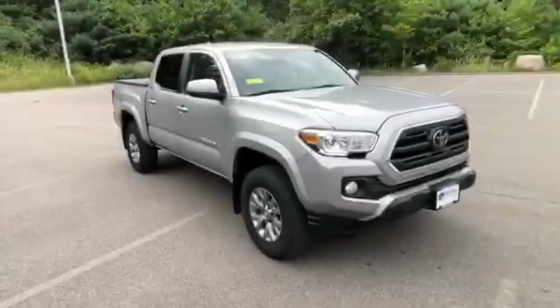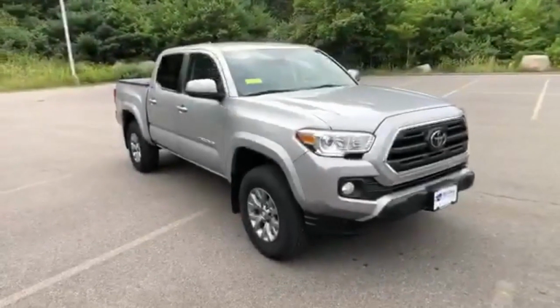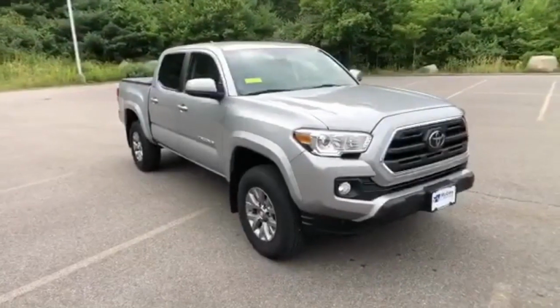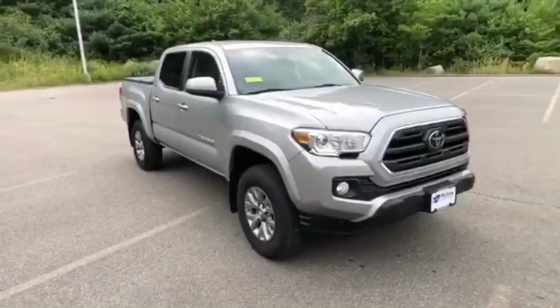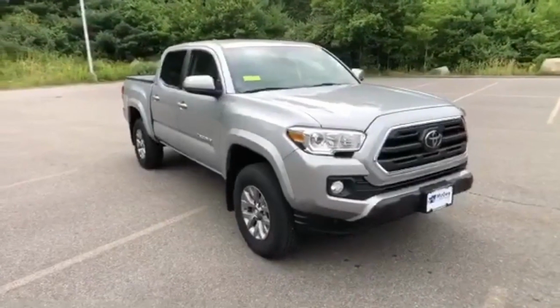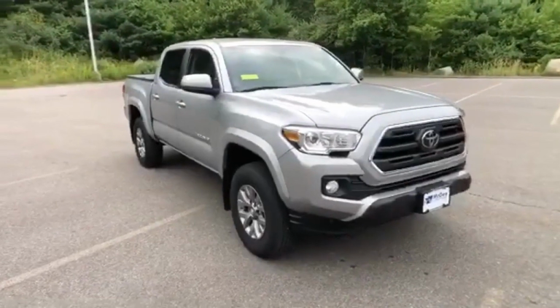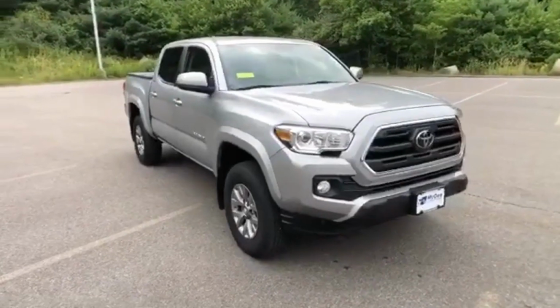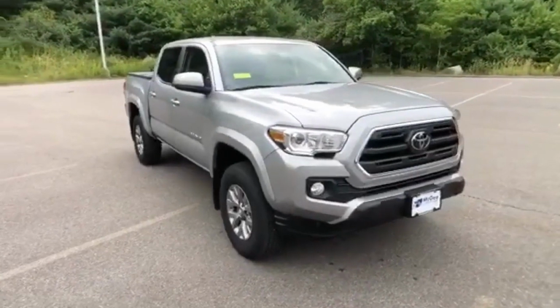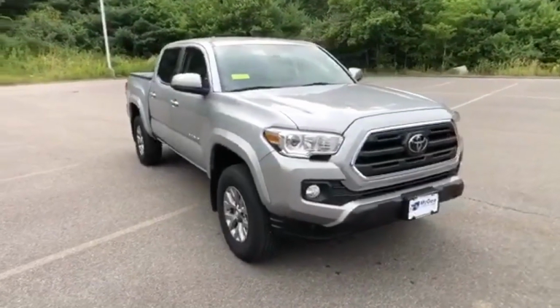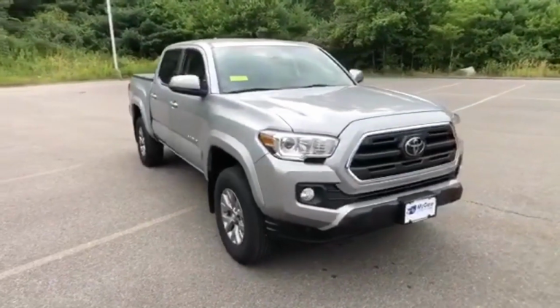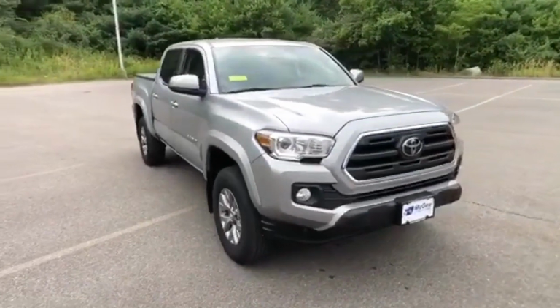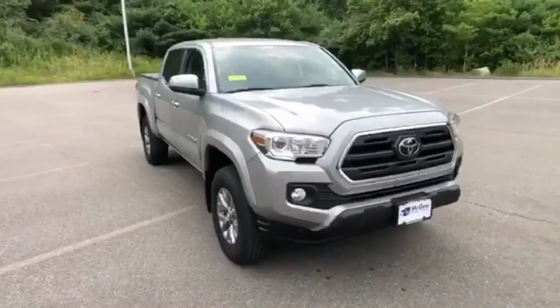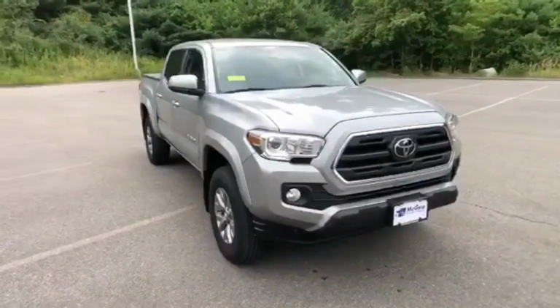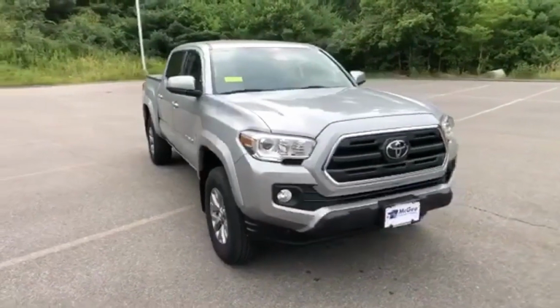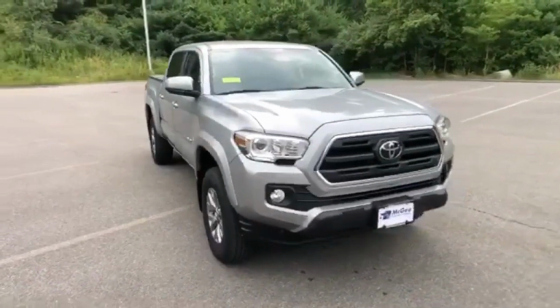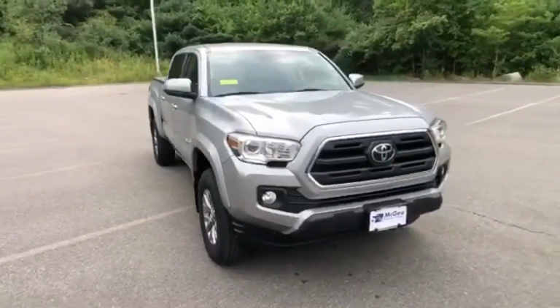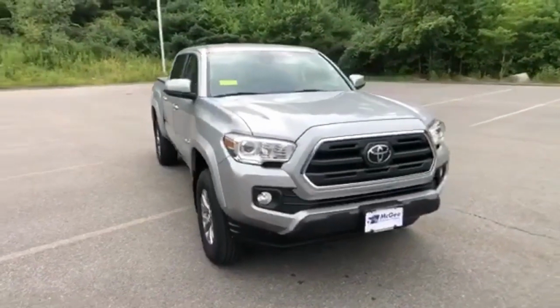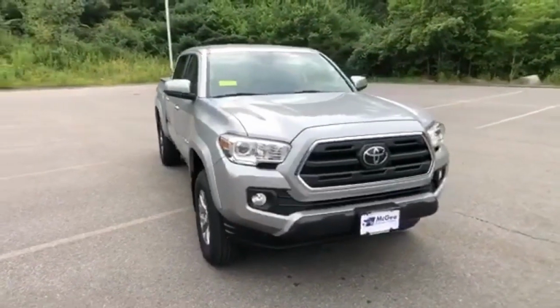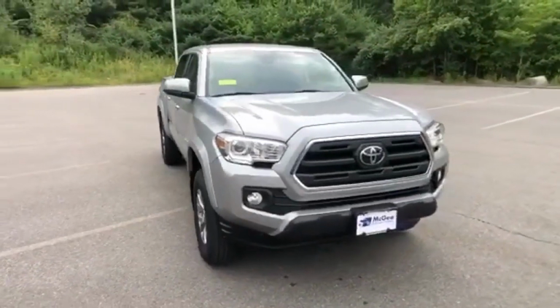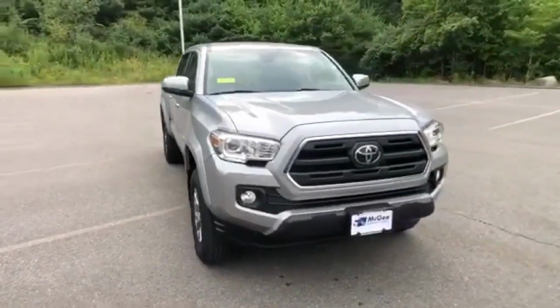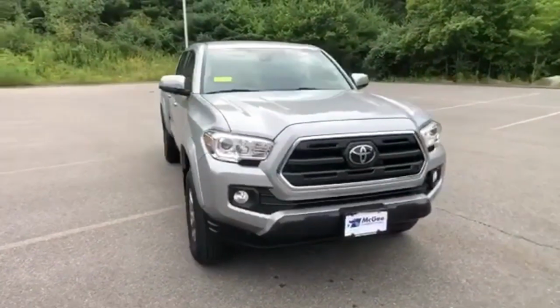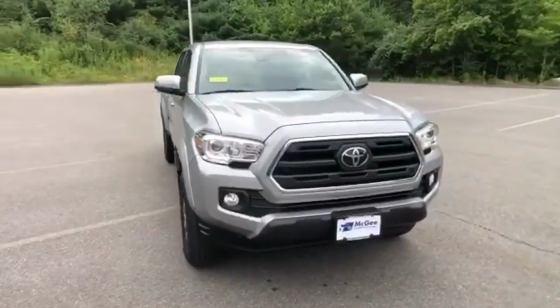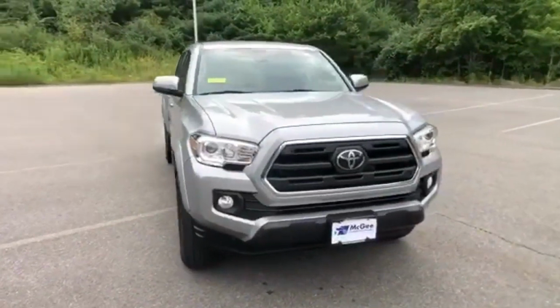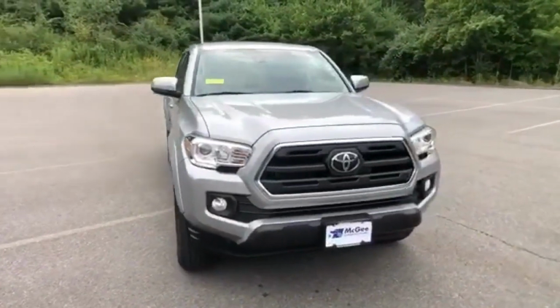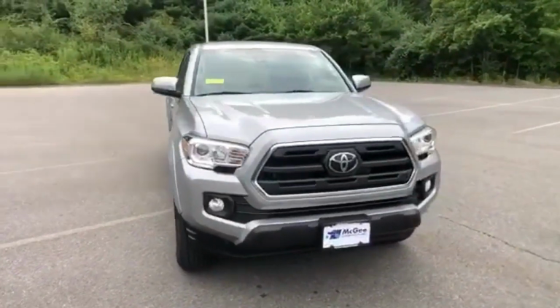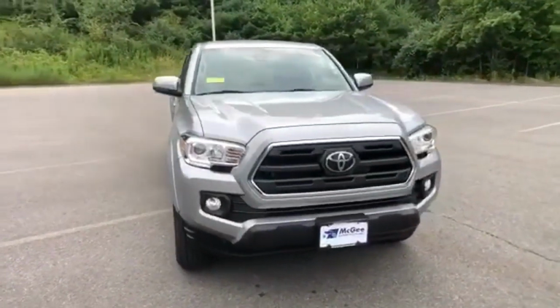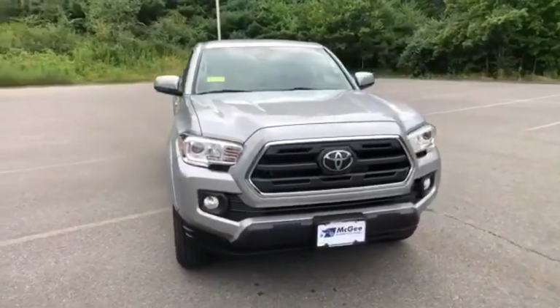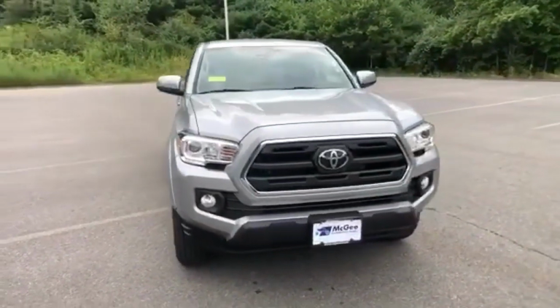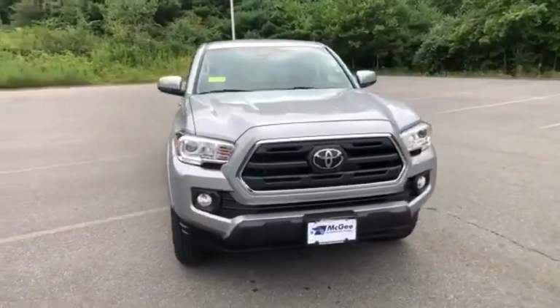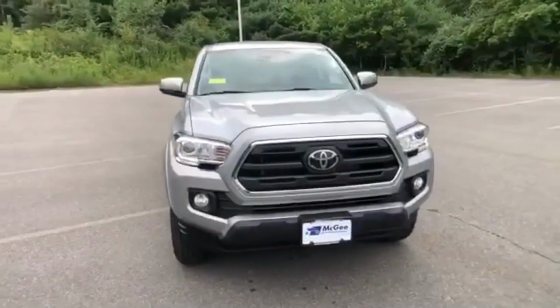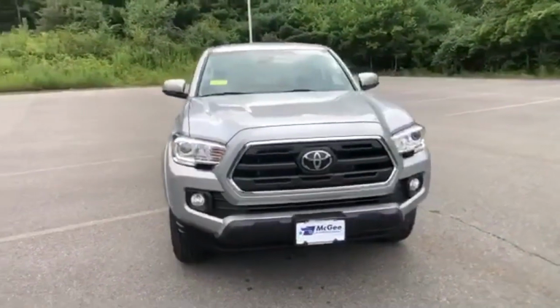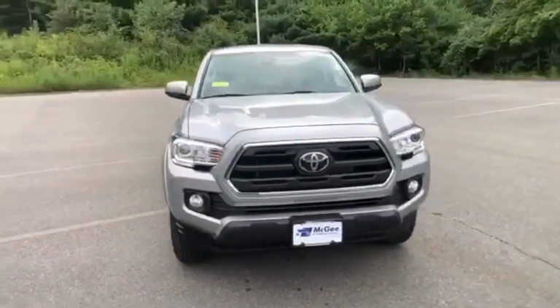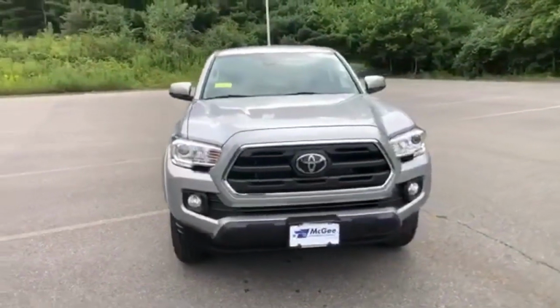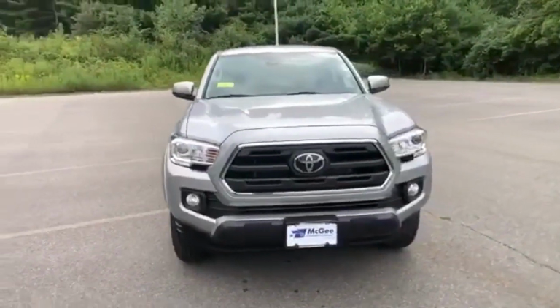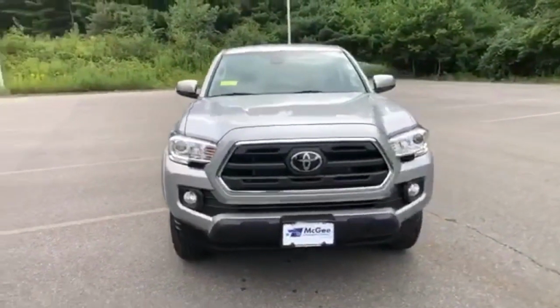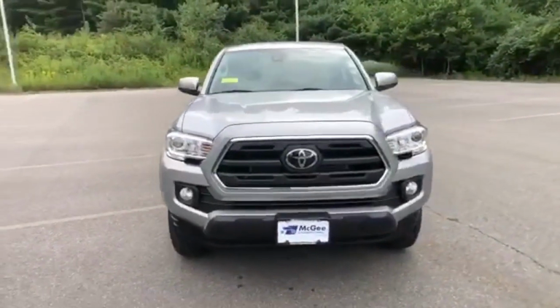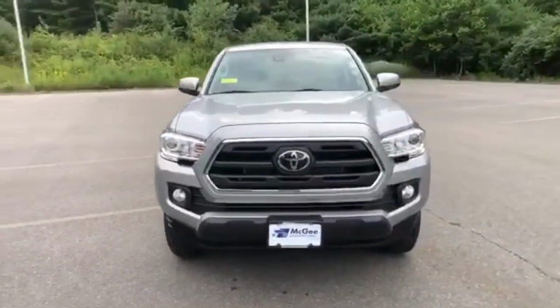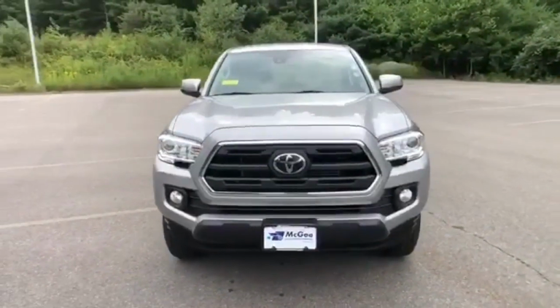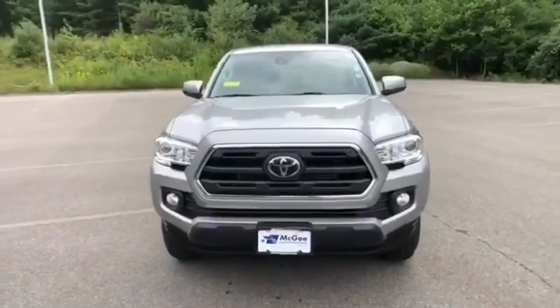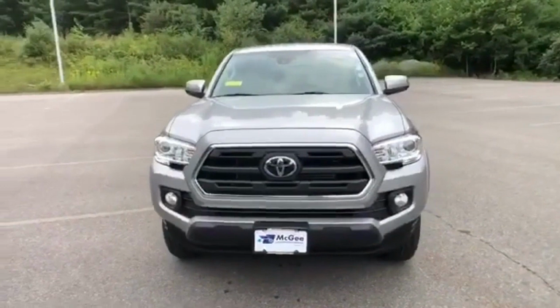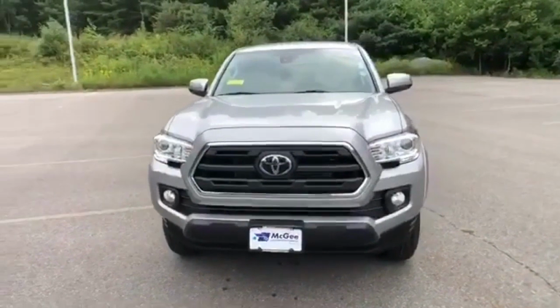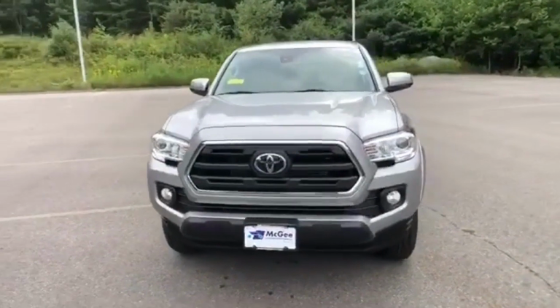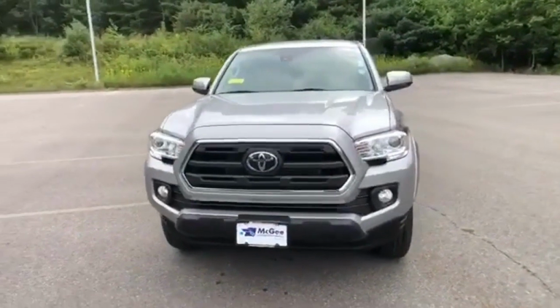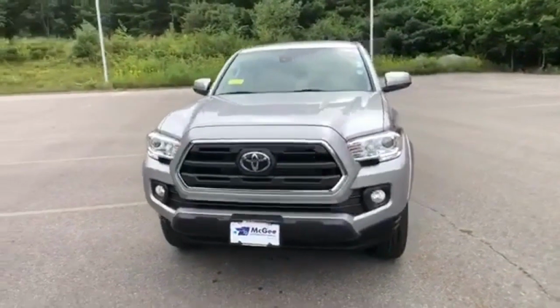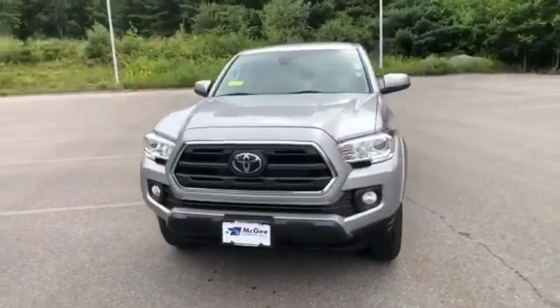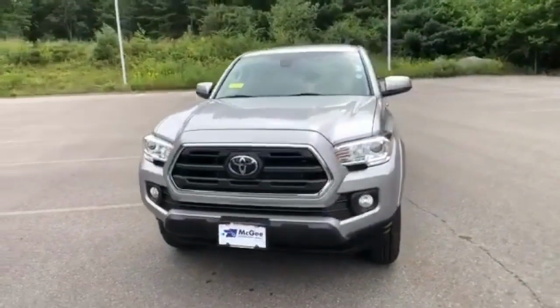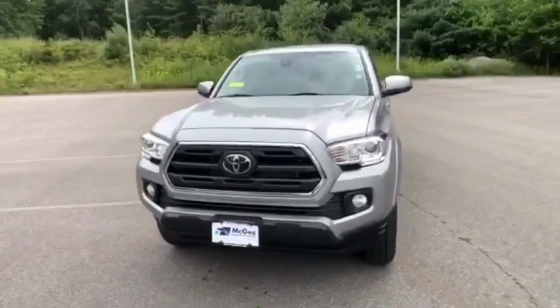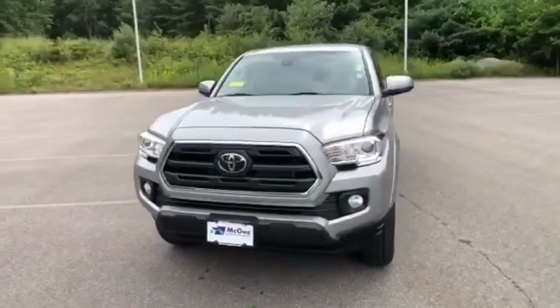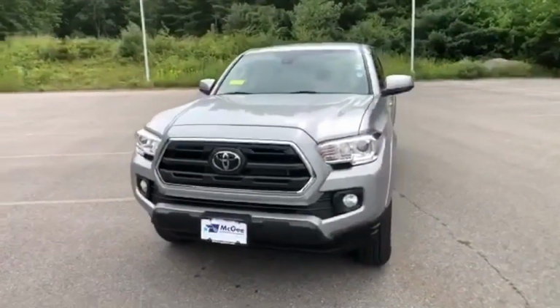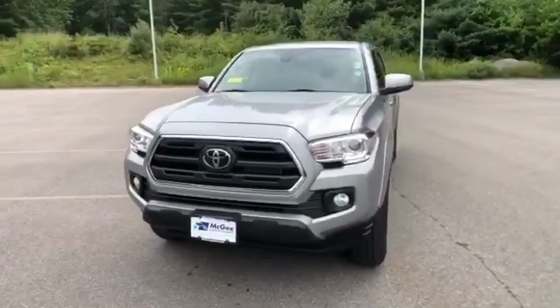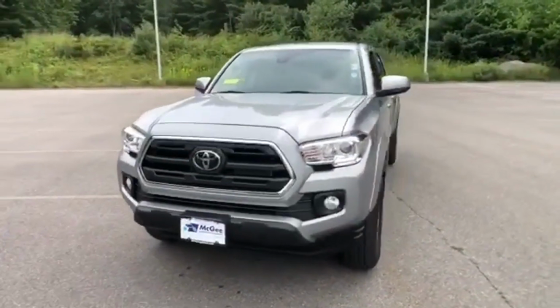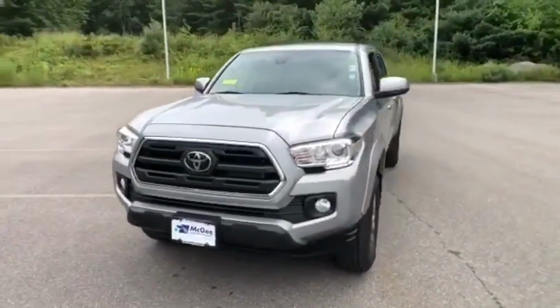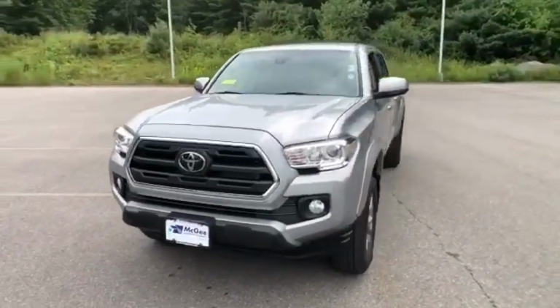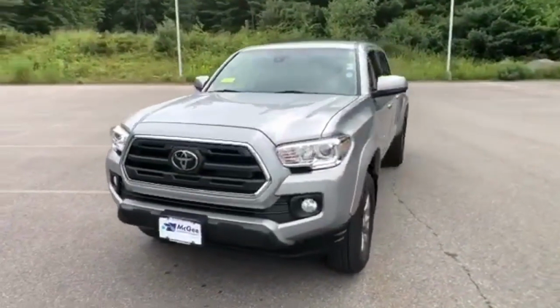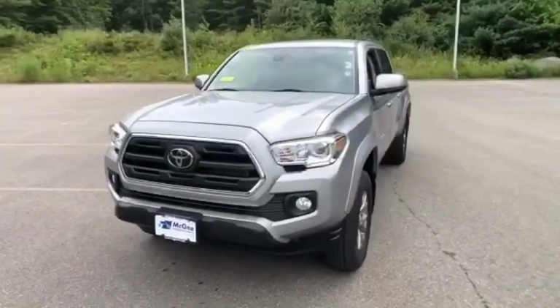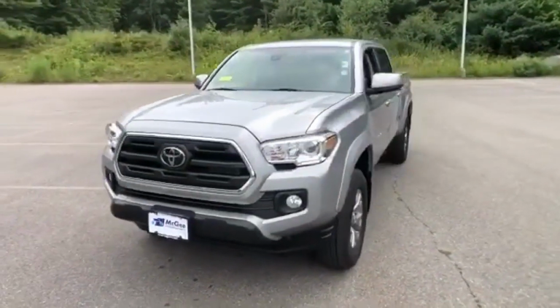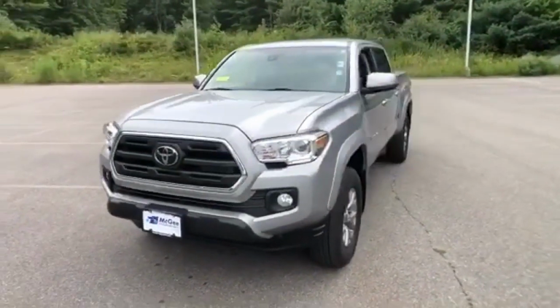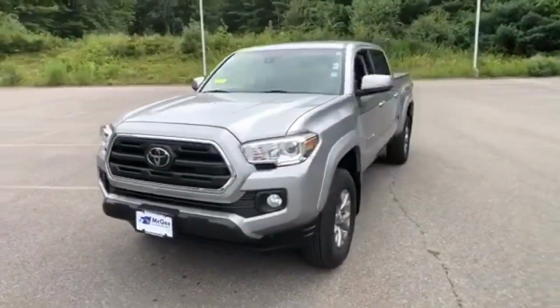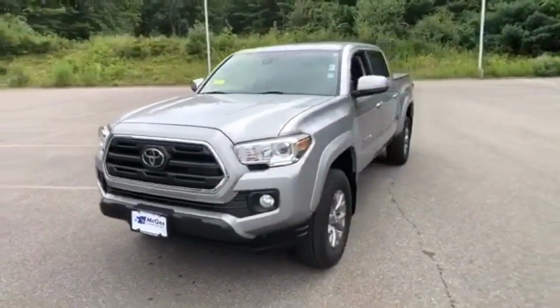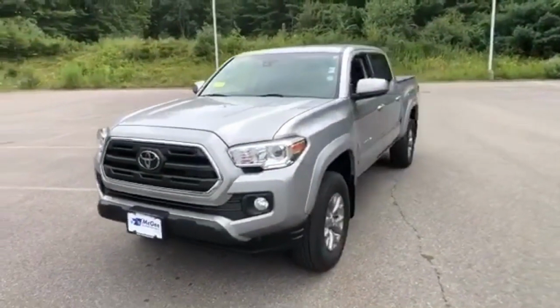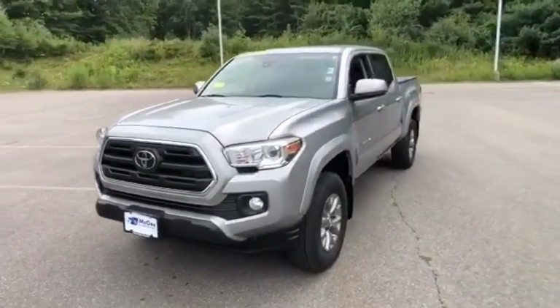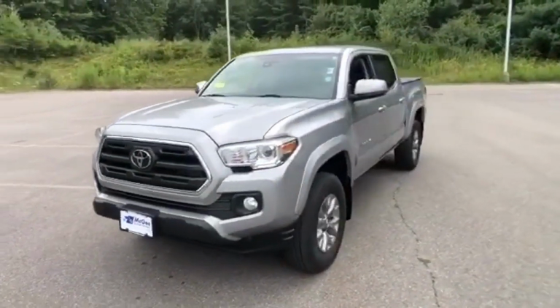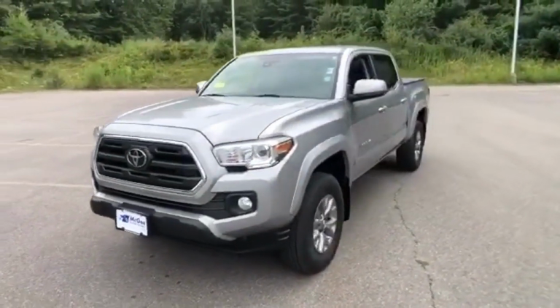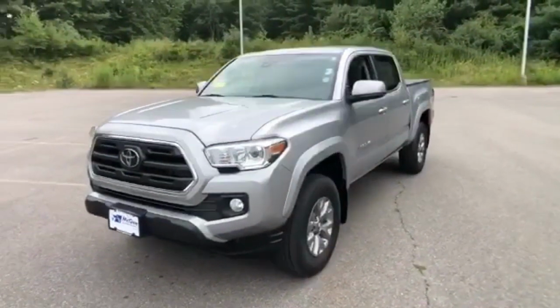Here's the 2019 Toyota Tacoma 4WD. When you're looking for comfort, convenience, and quality, you think Toyota.